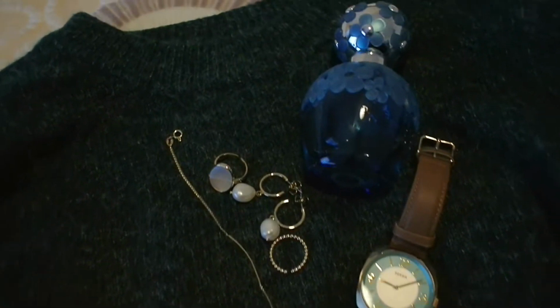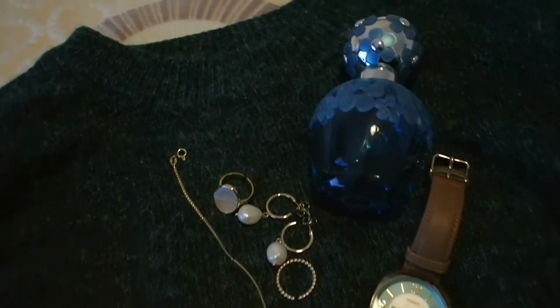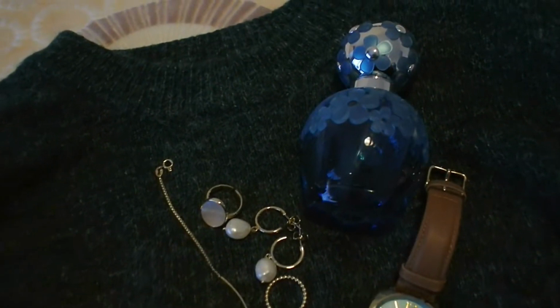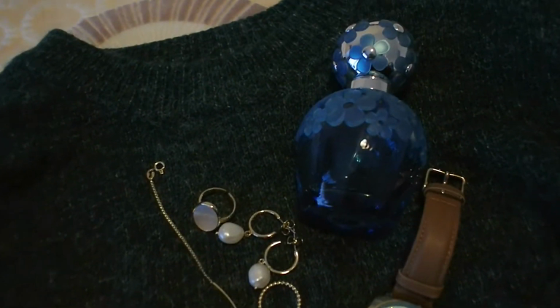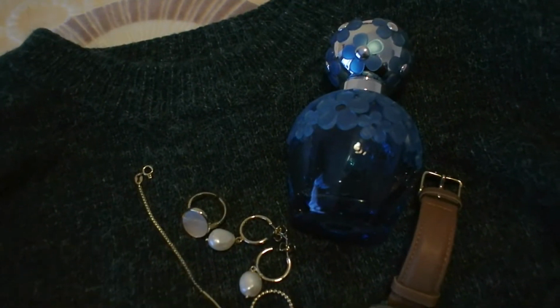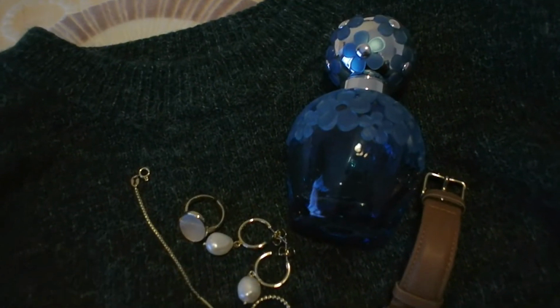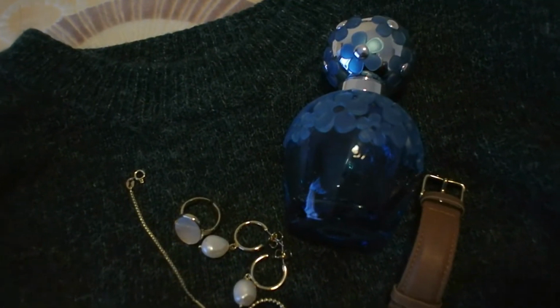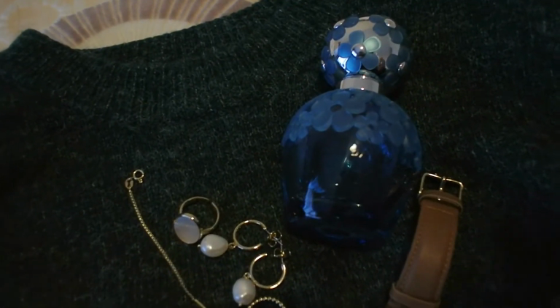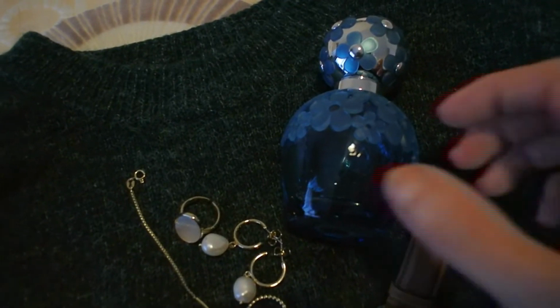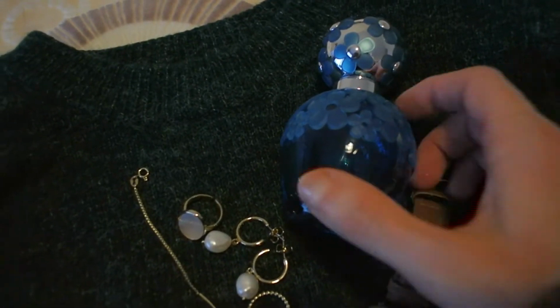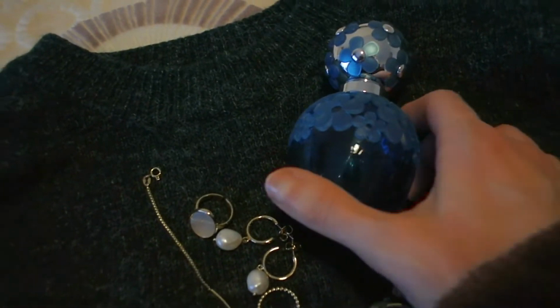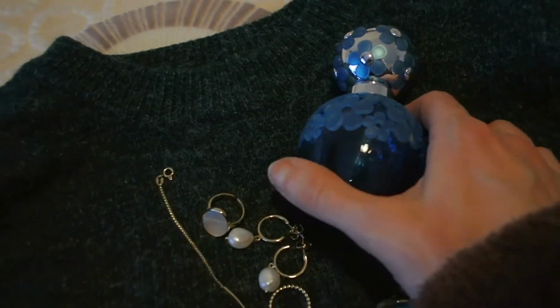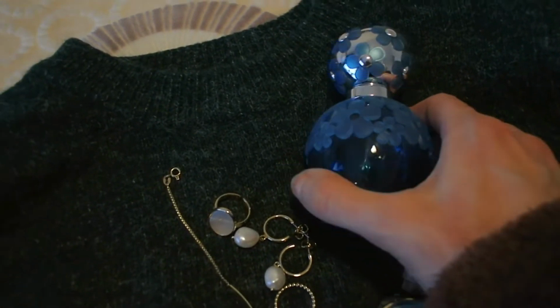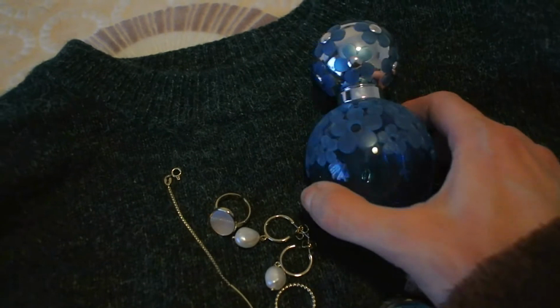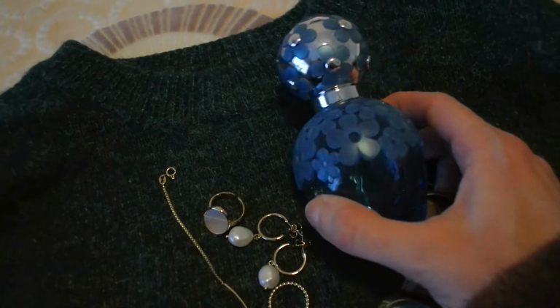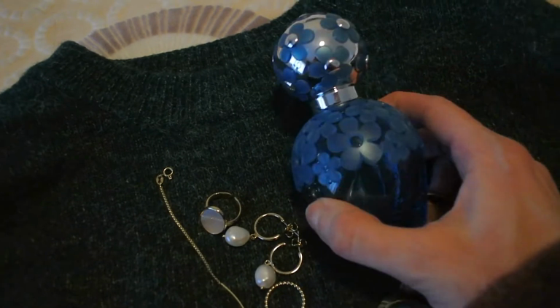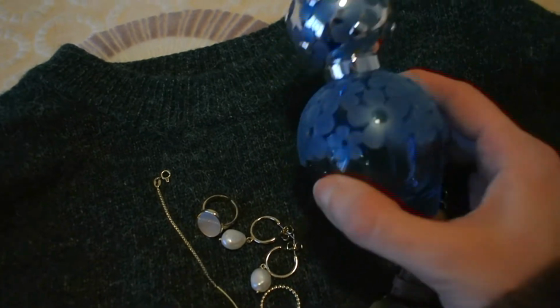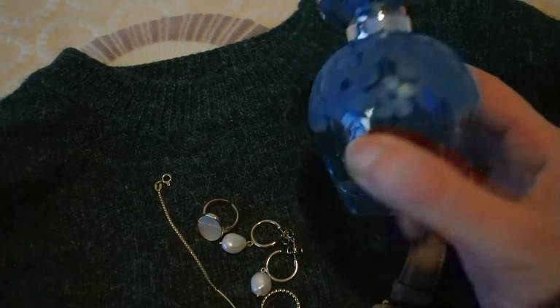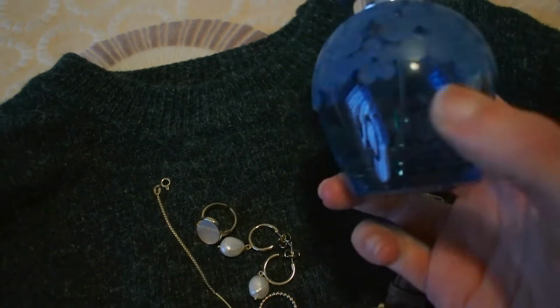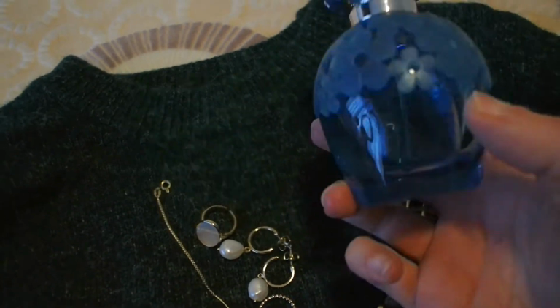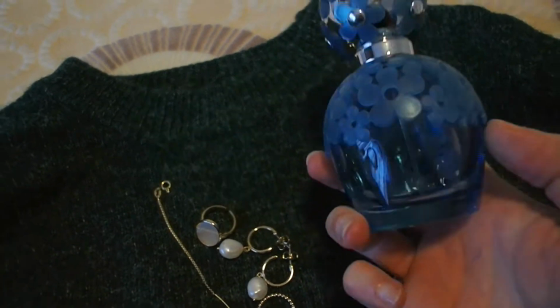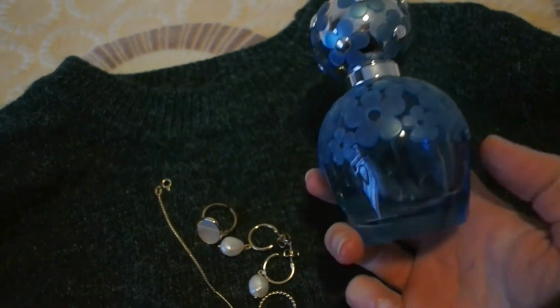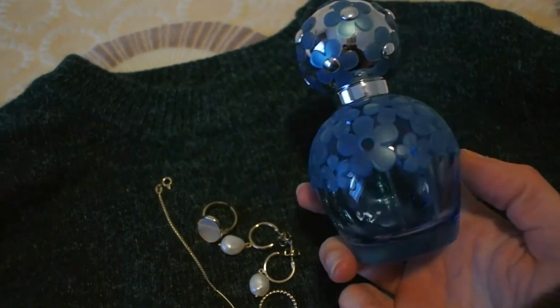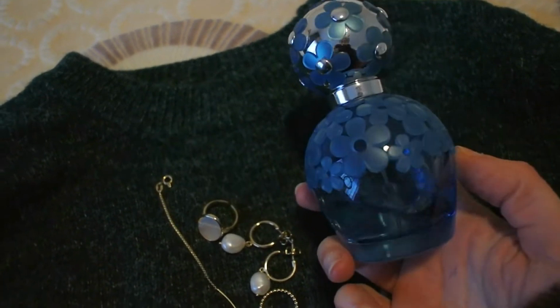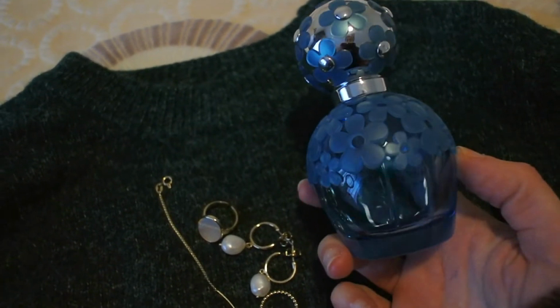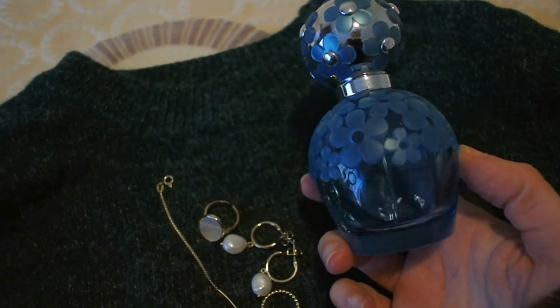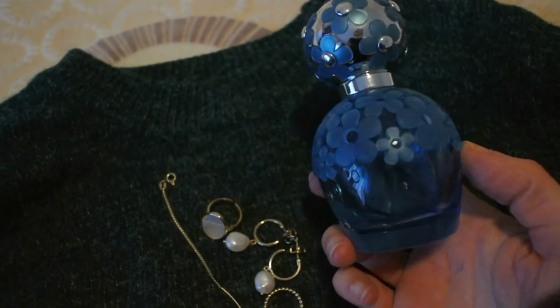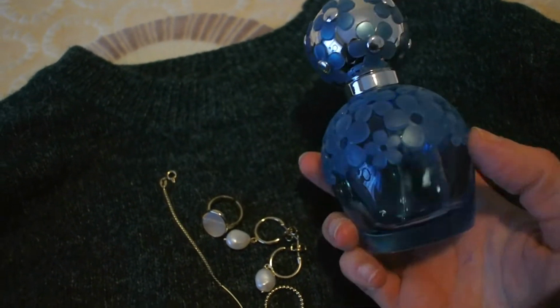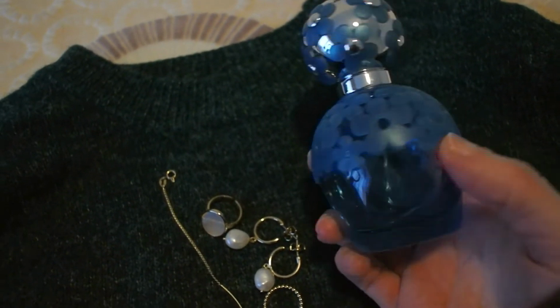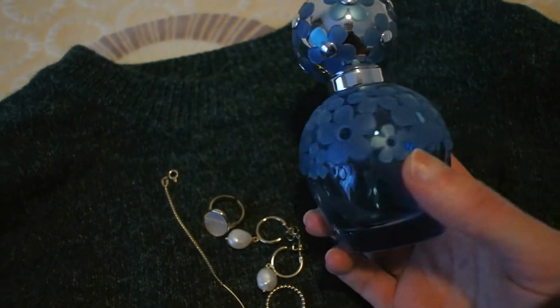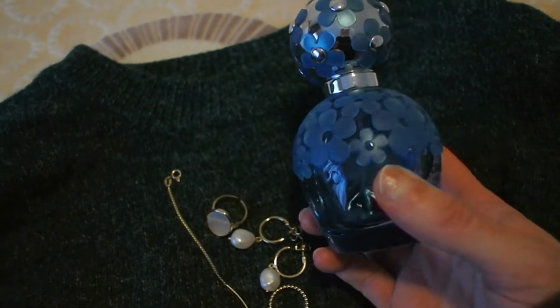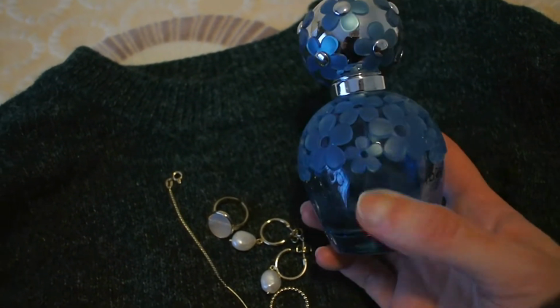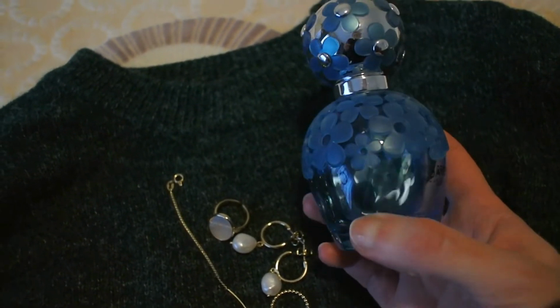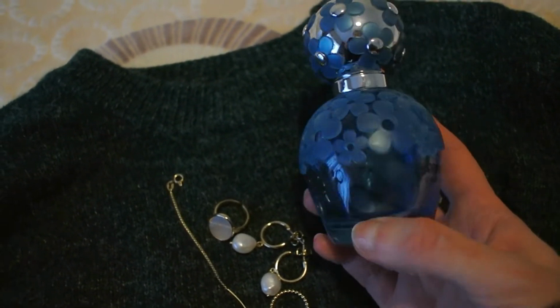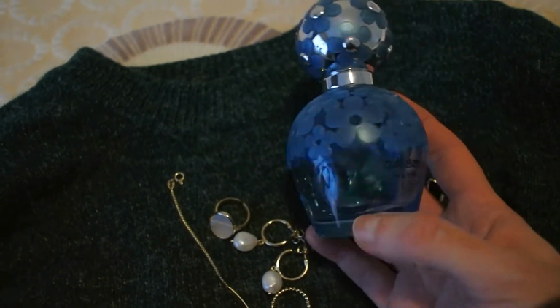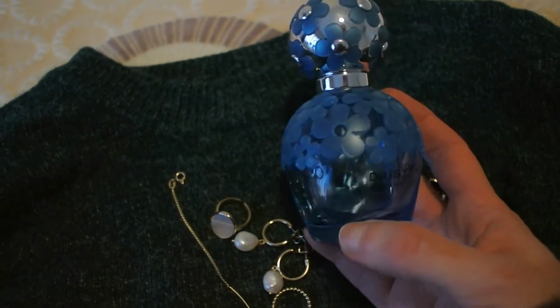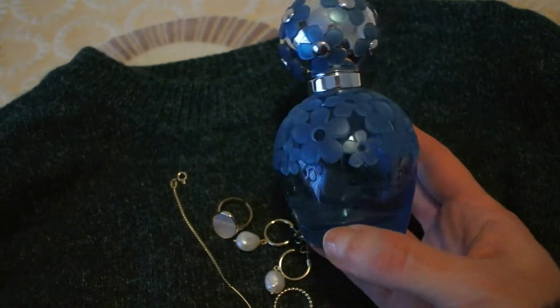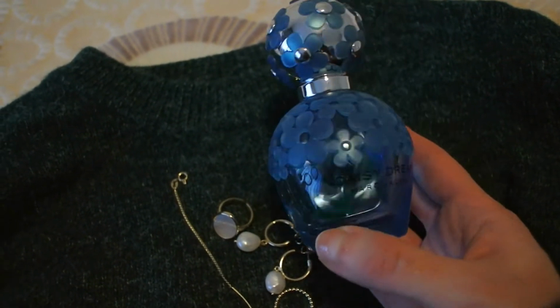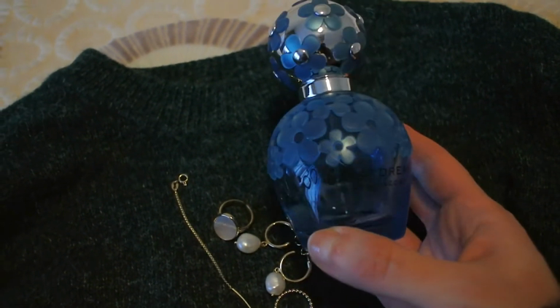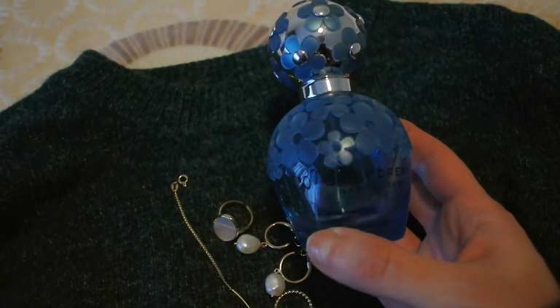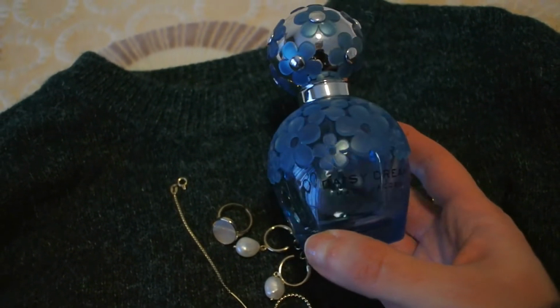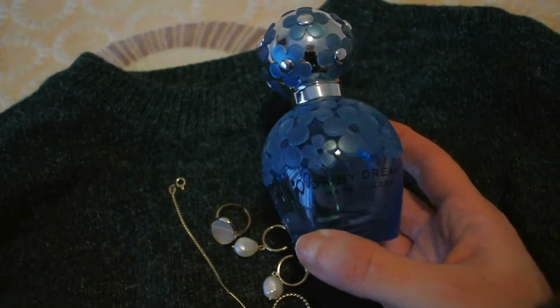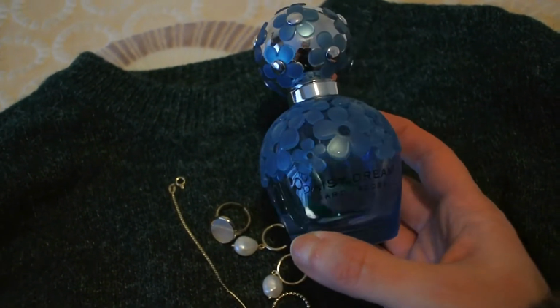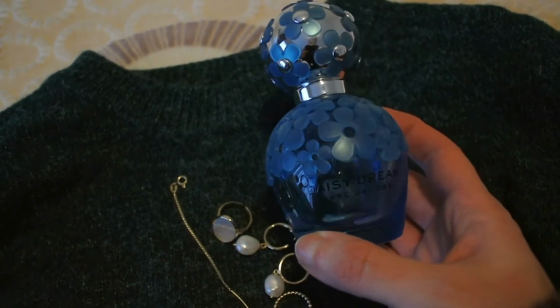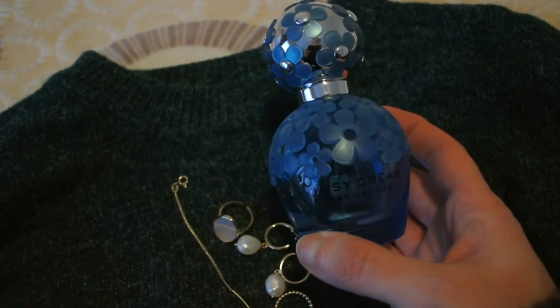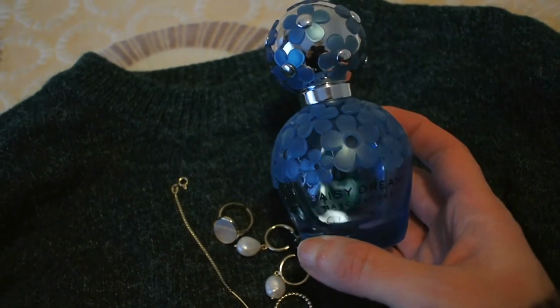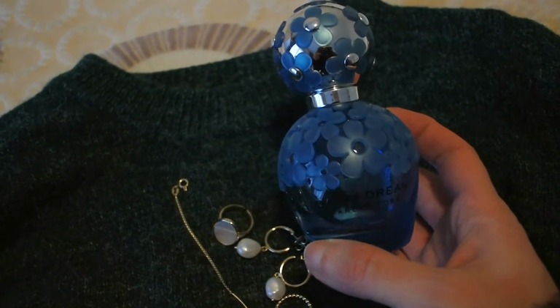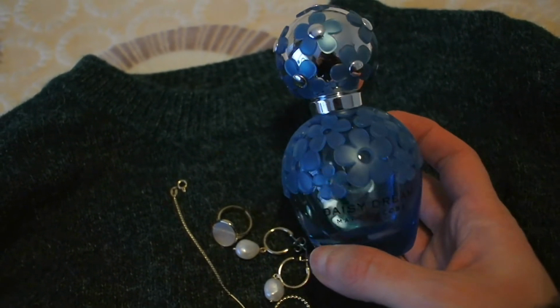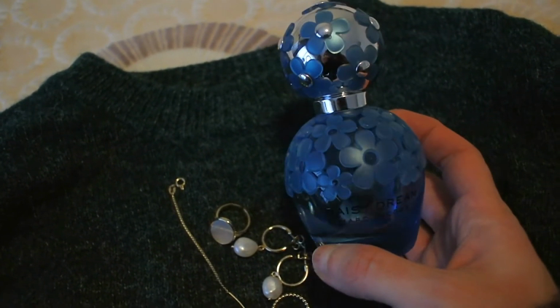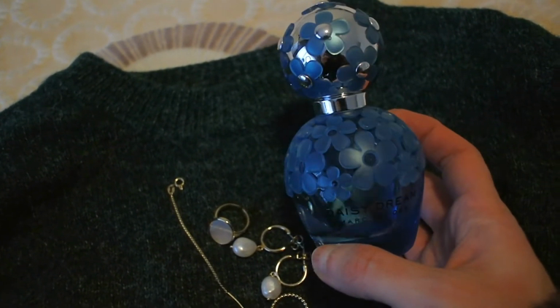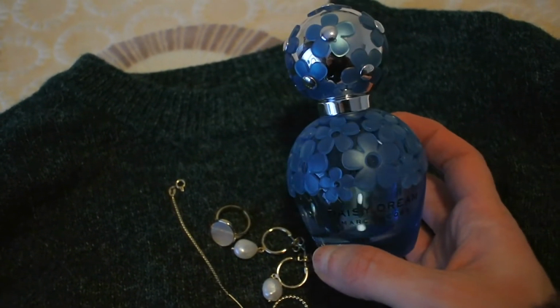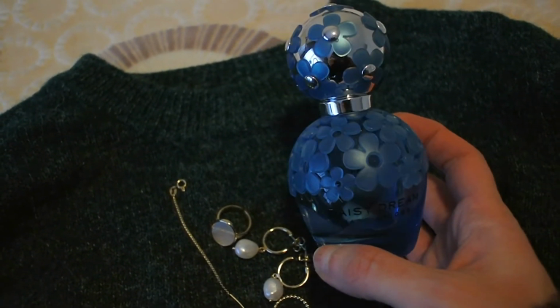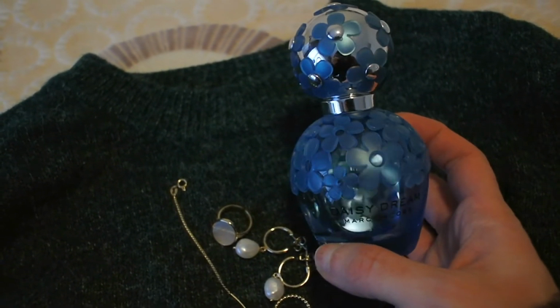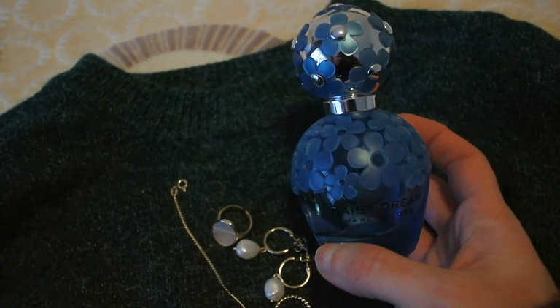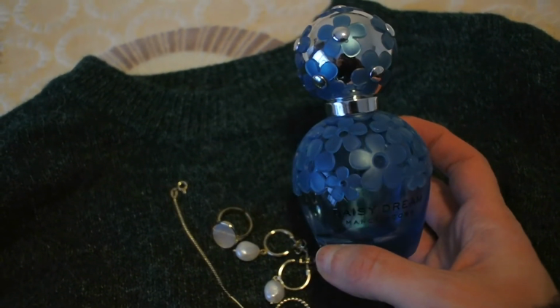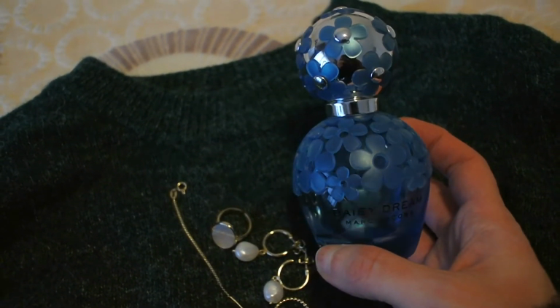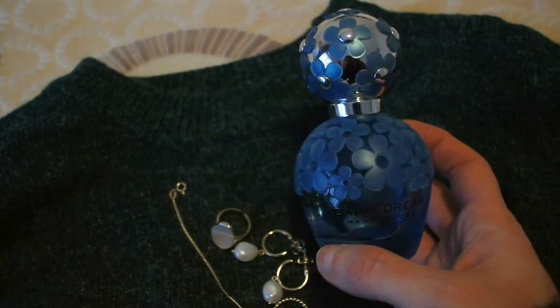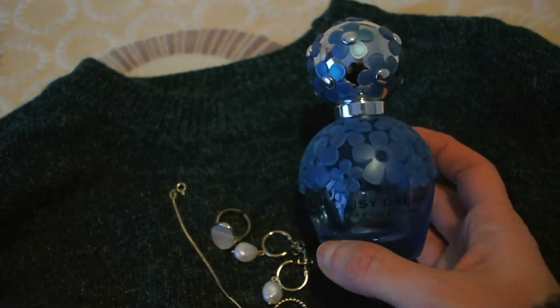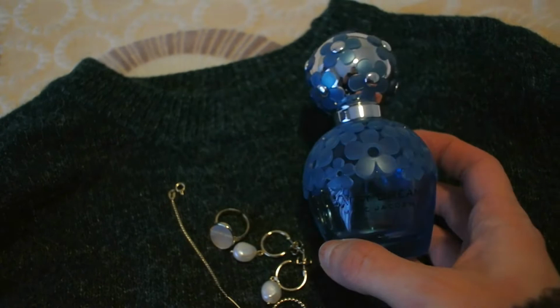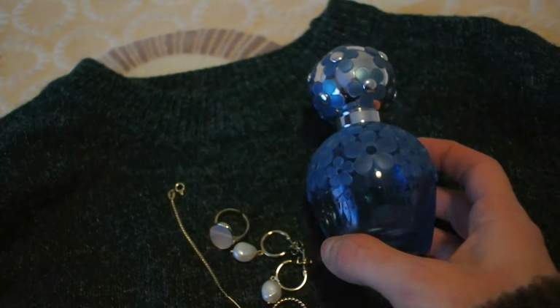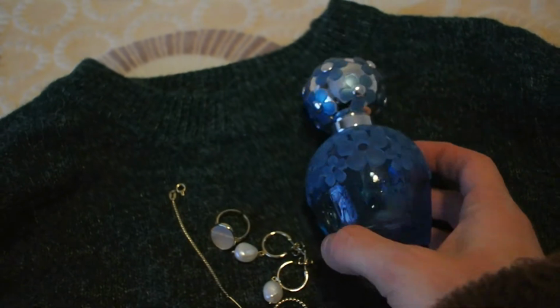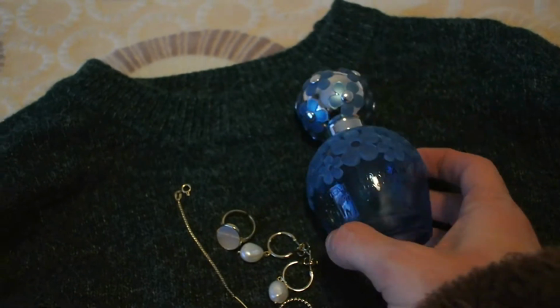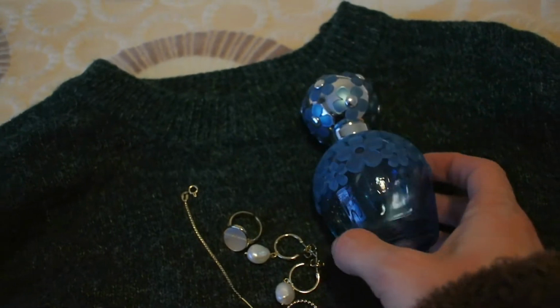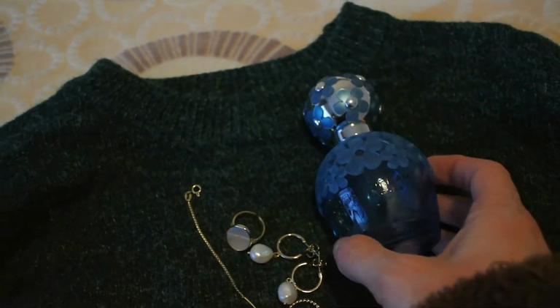And we're going for a very sweet scent — this is Daisy Dream by Marc Jacobs, which is the perfect winter scent.